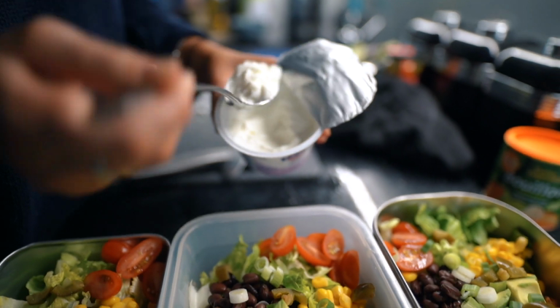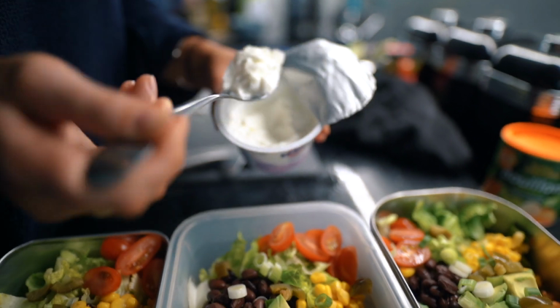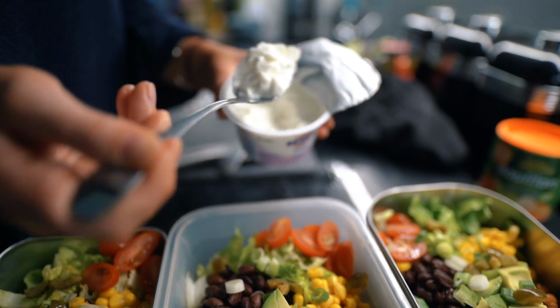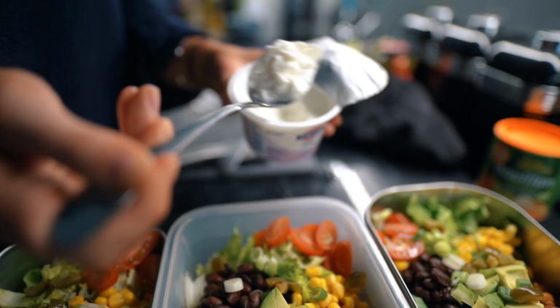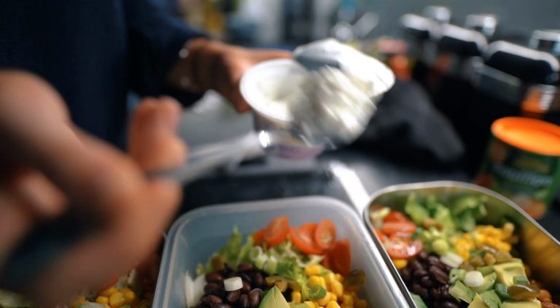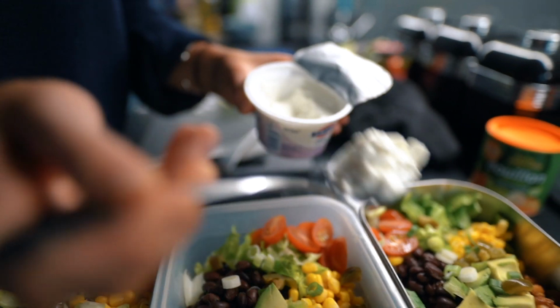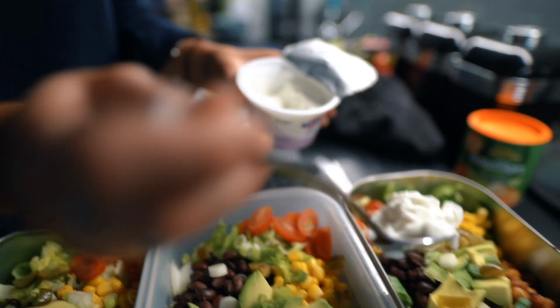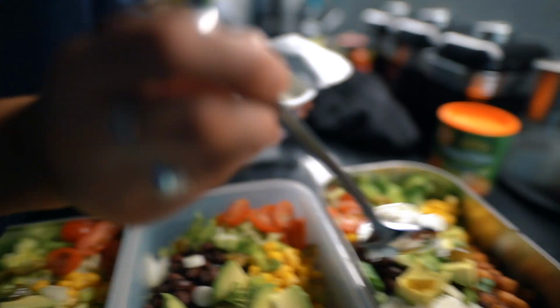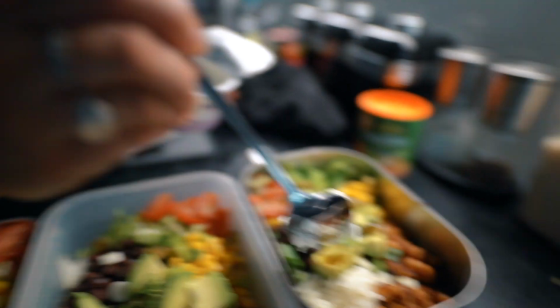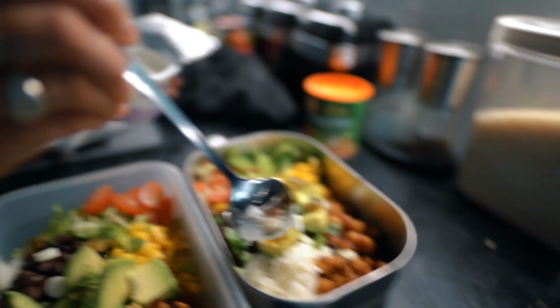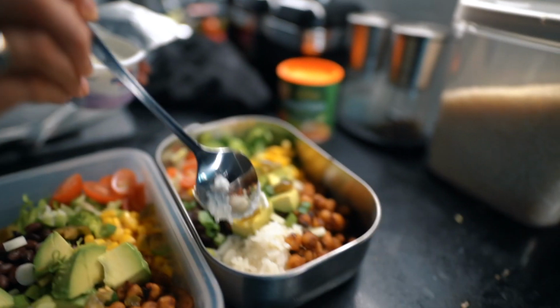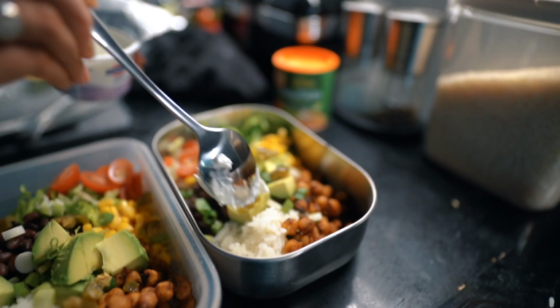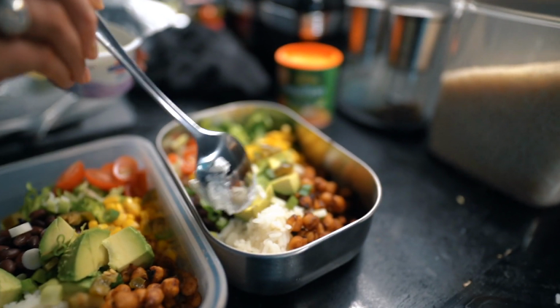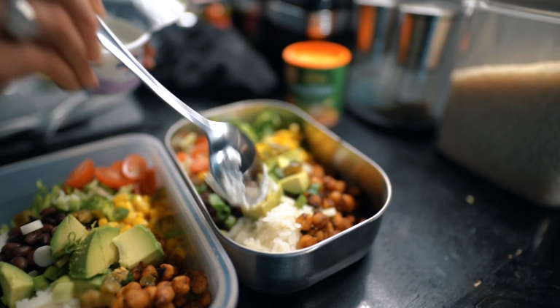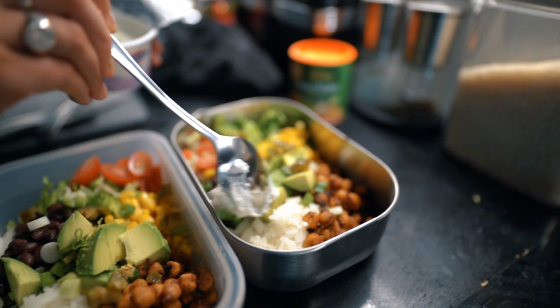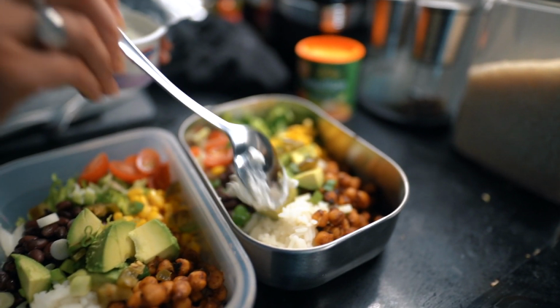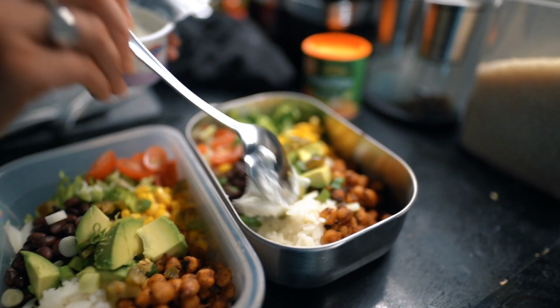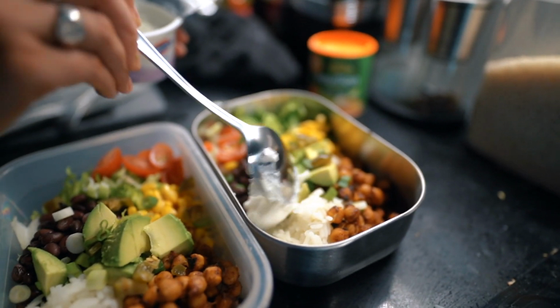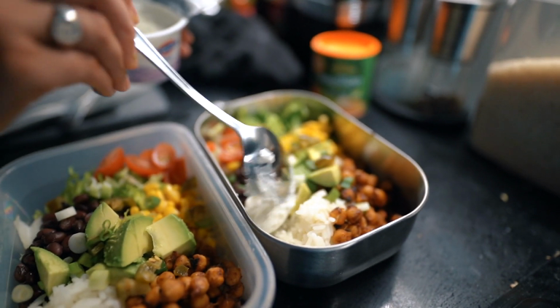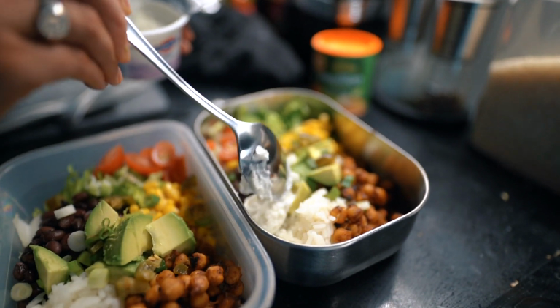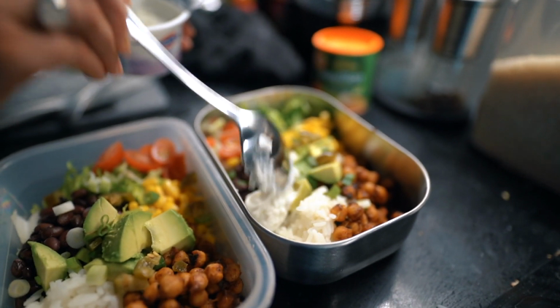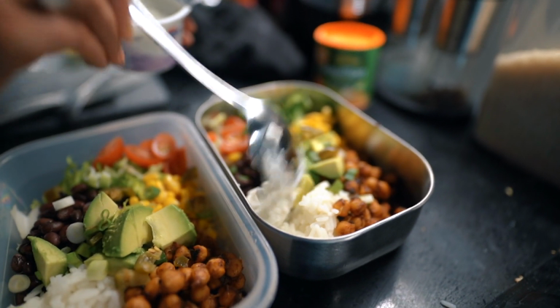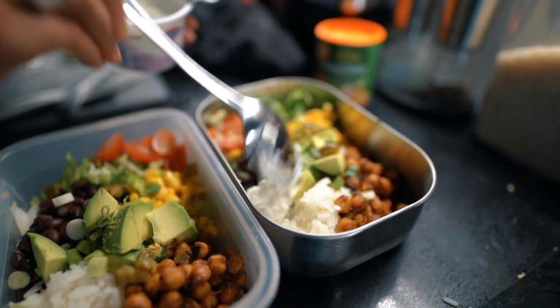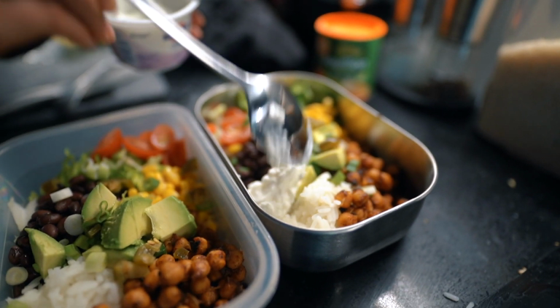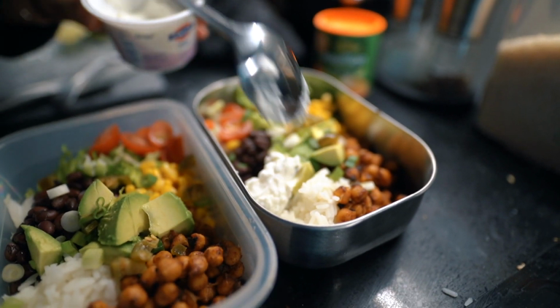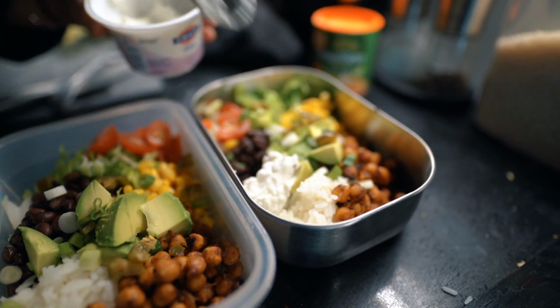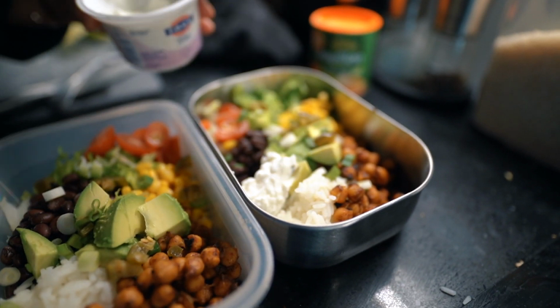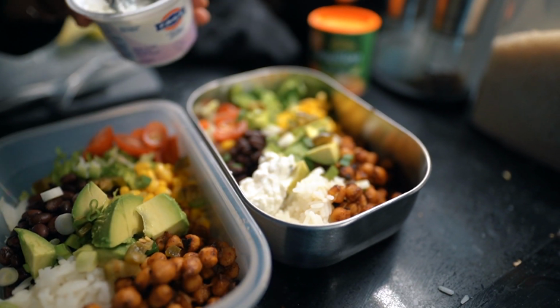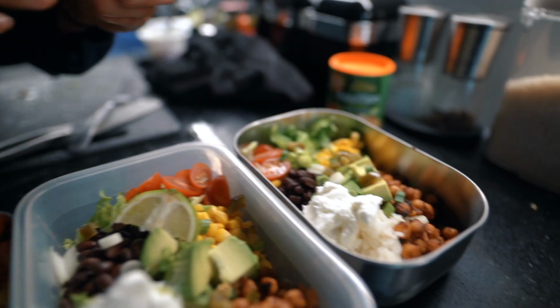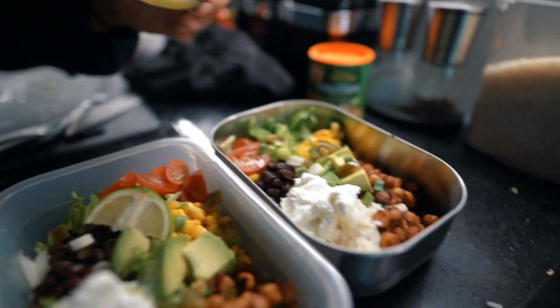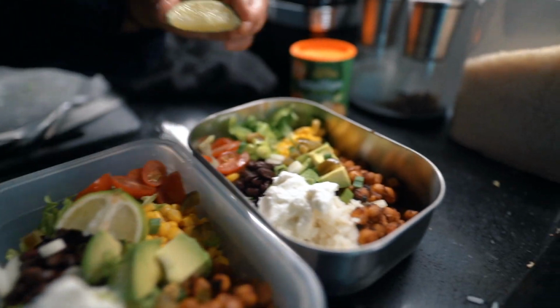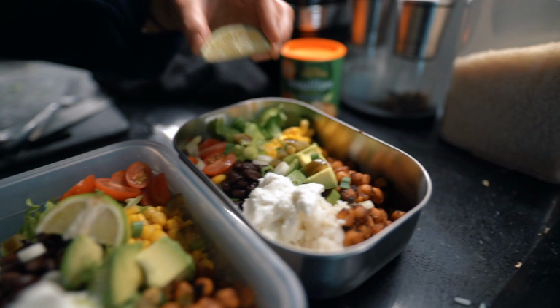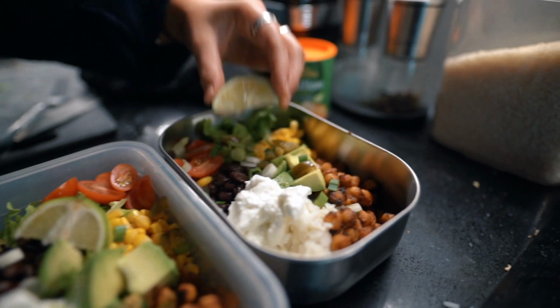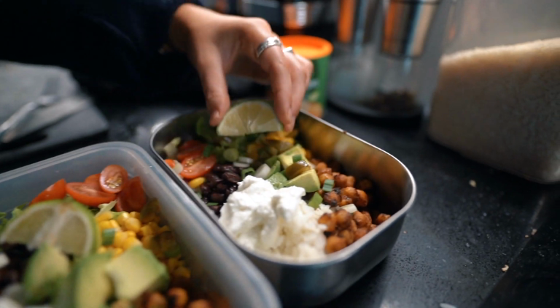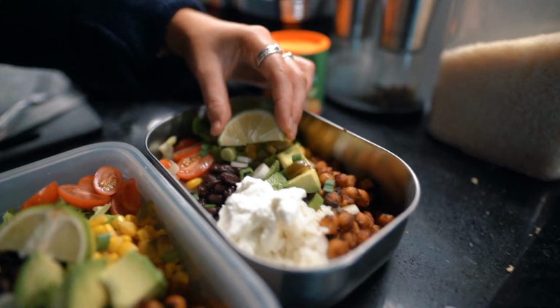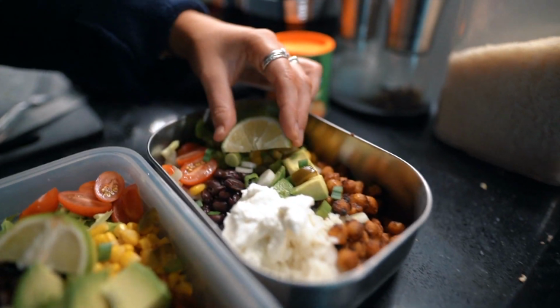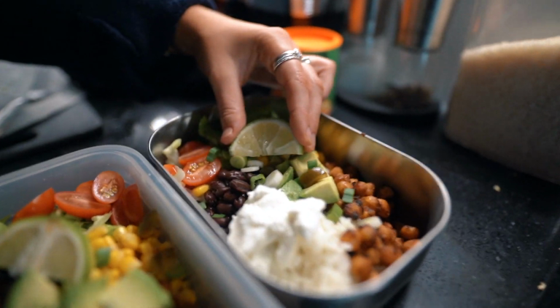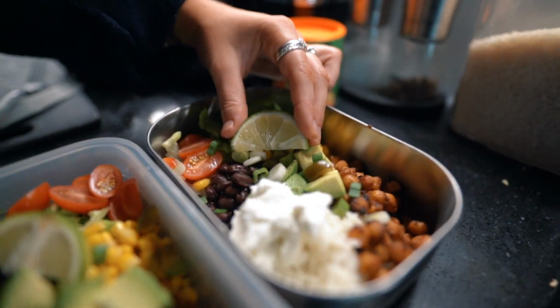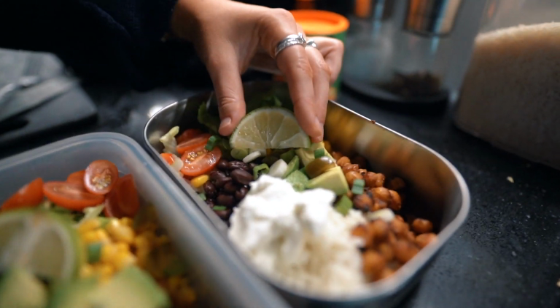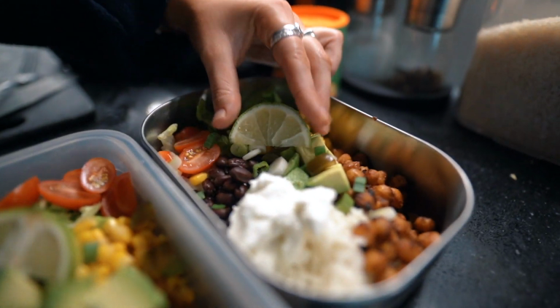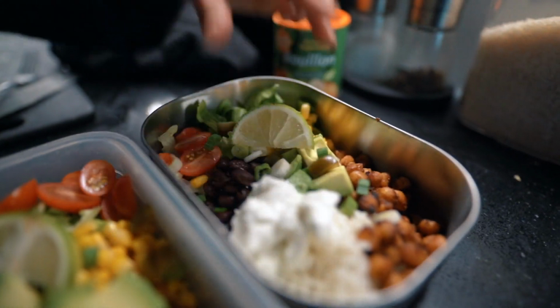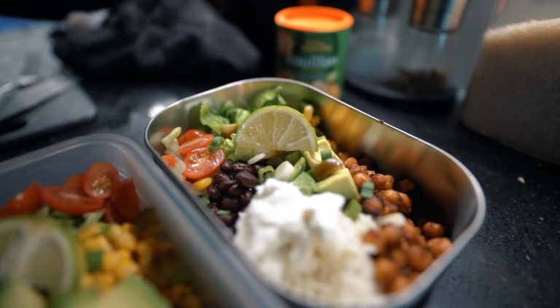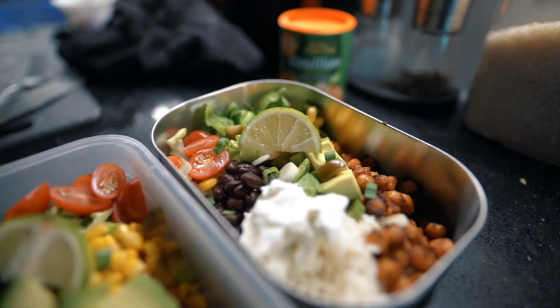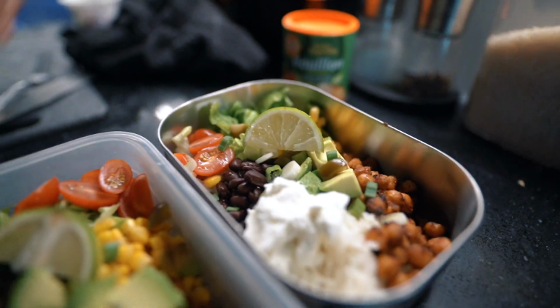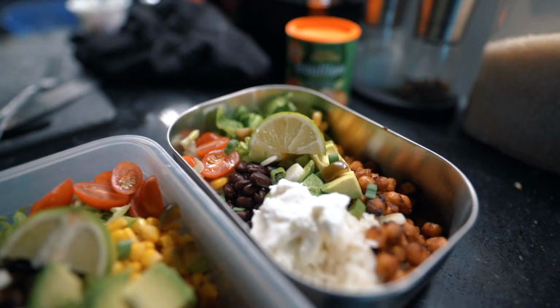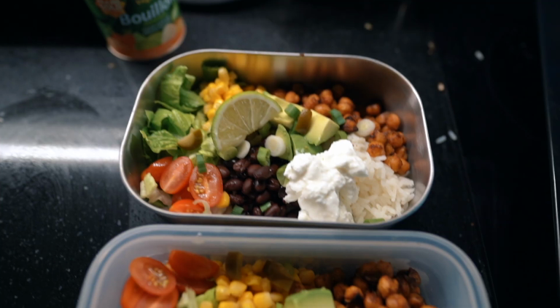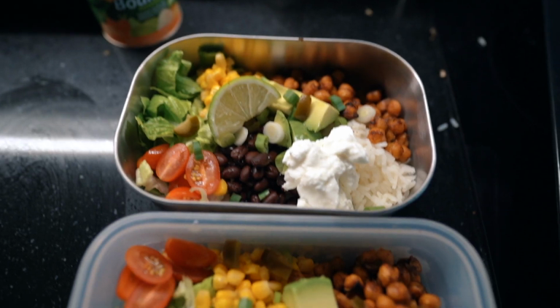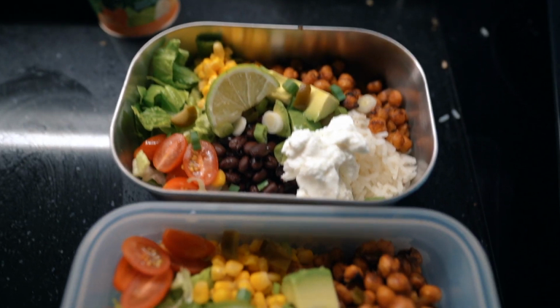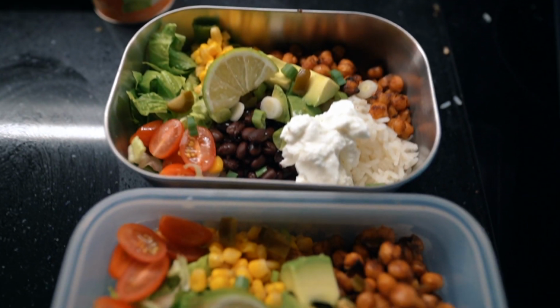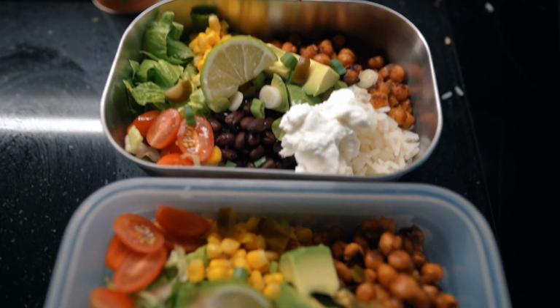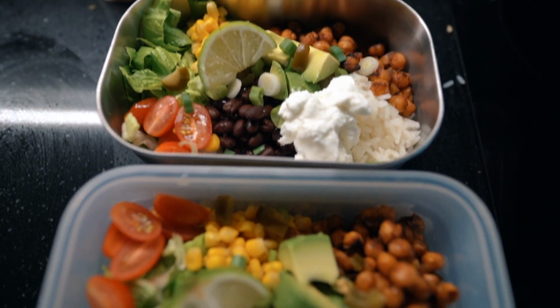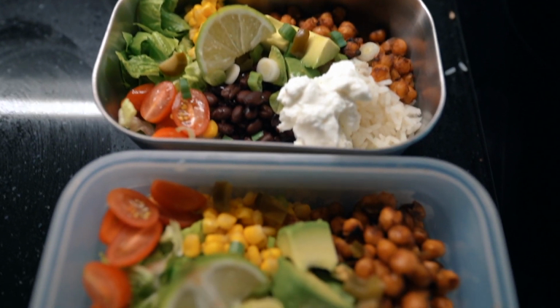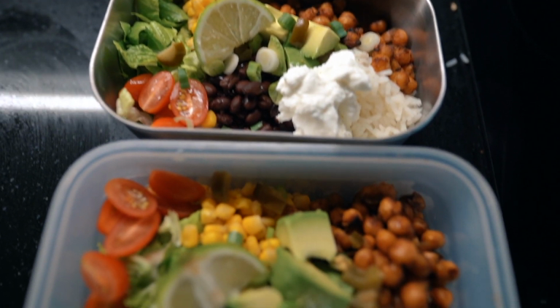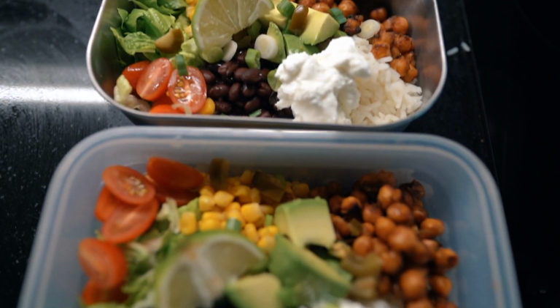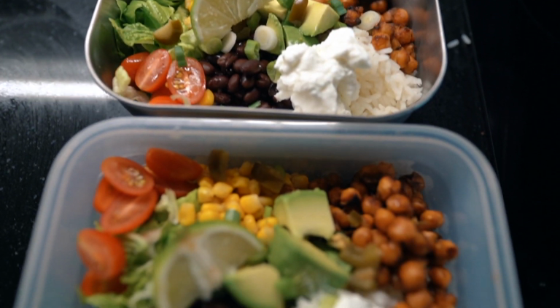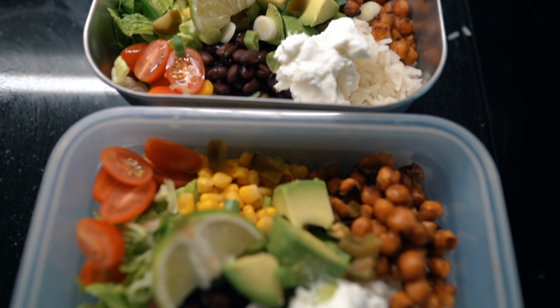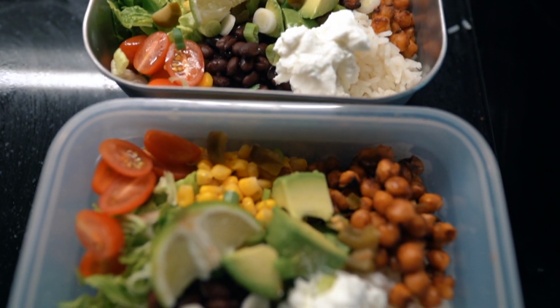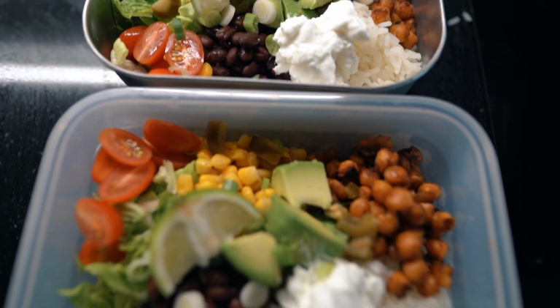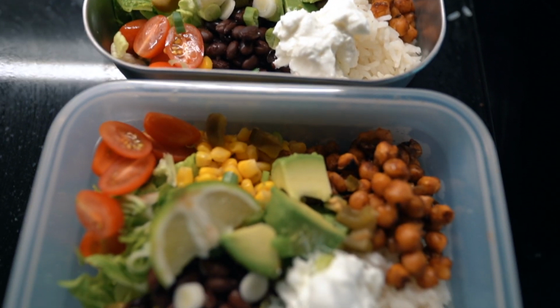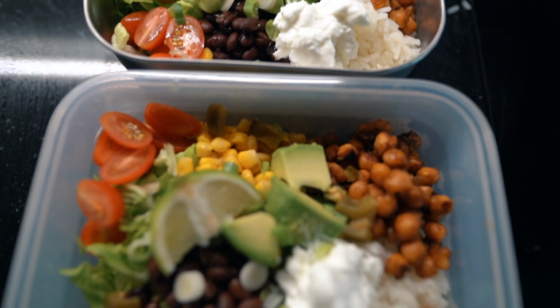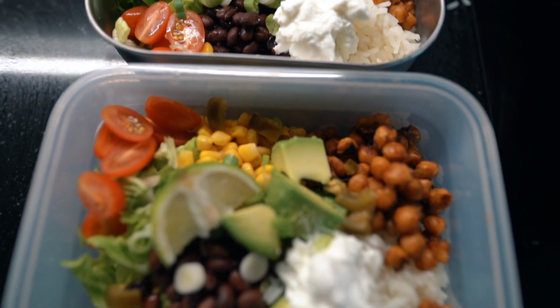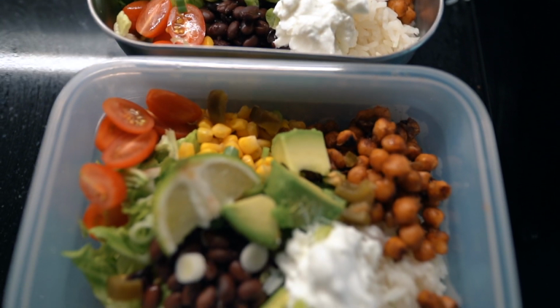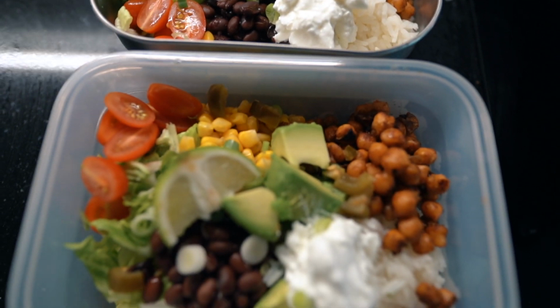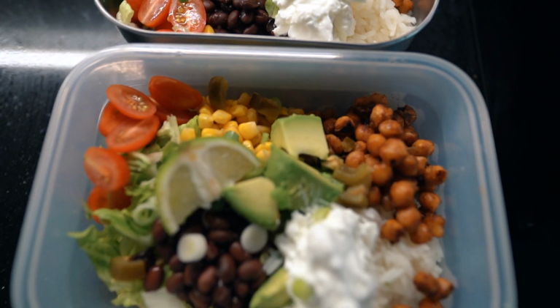I'm going in with the Greek yogurt to finish it off. I find it just gives it a little bit of added creaminess and makes it so delicious.